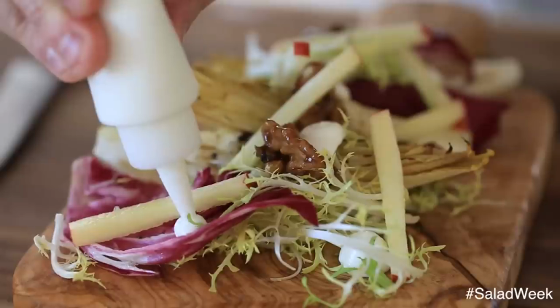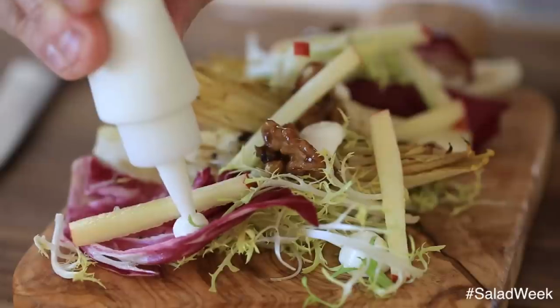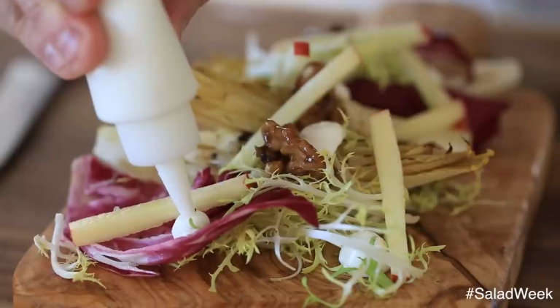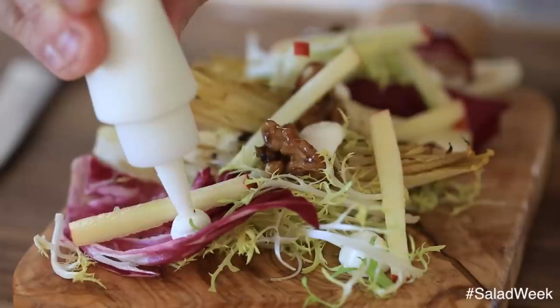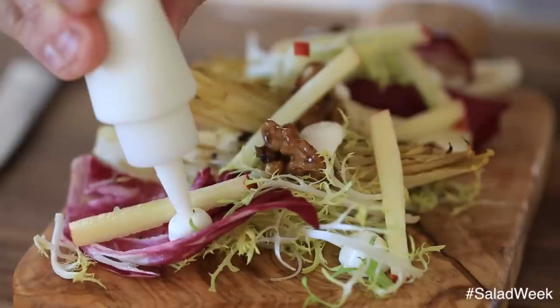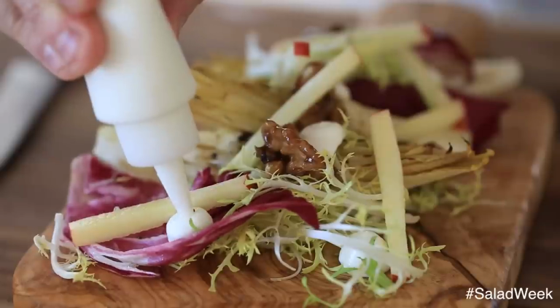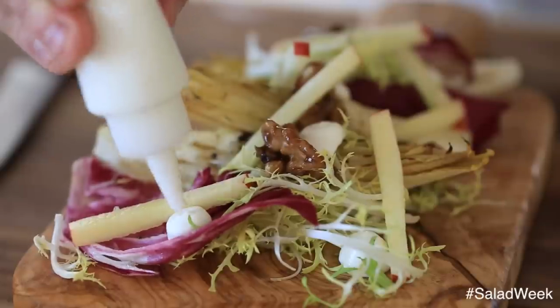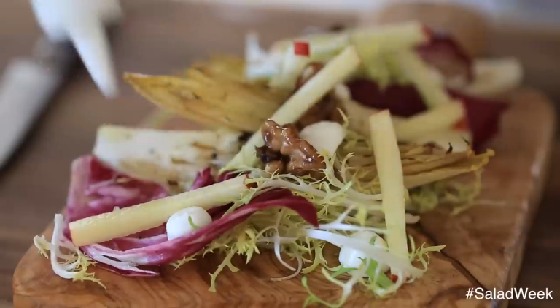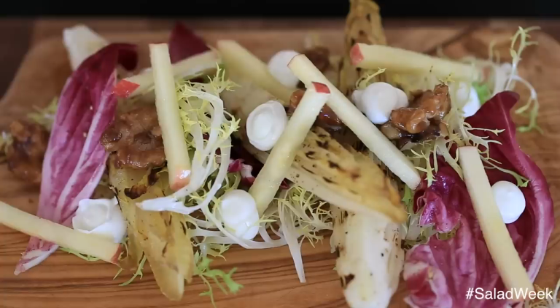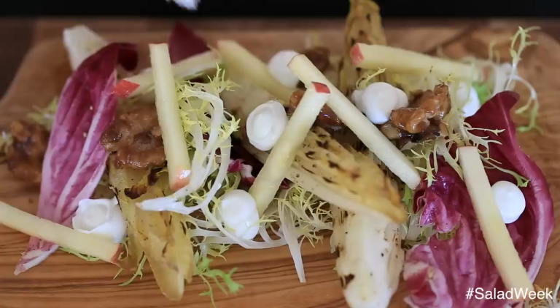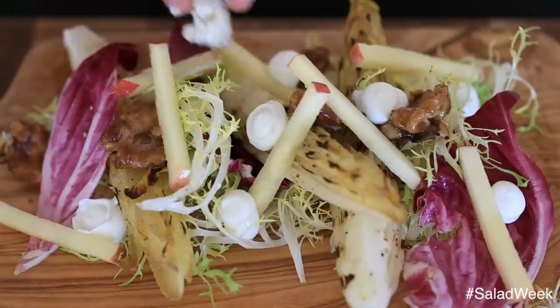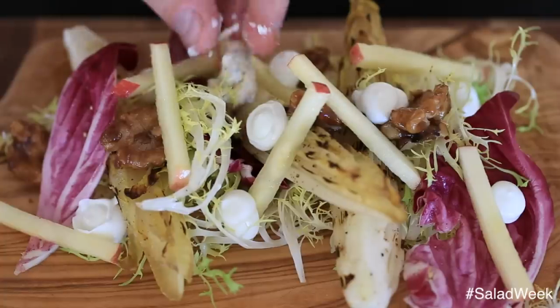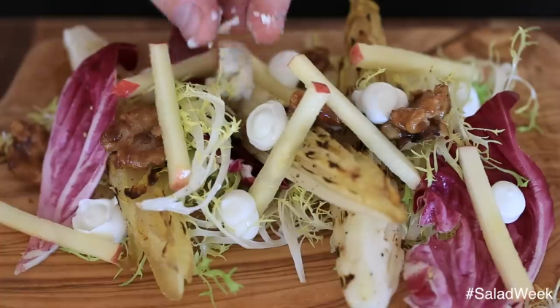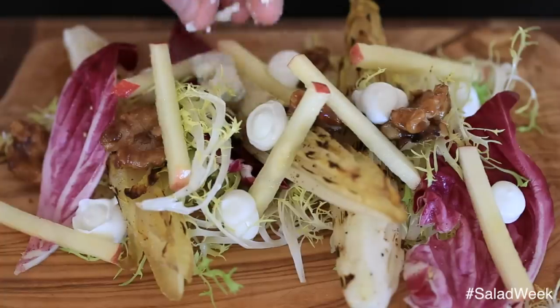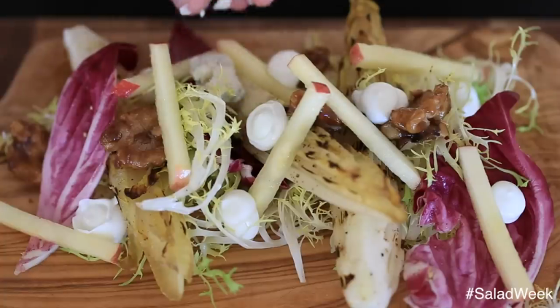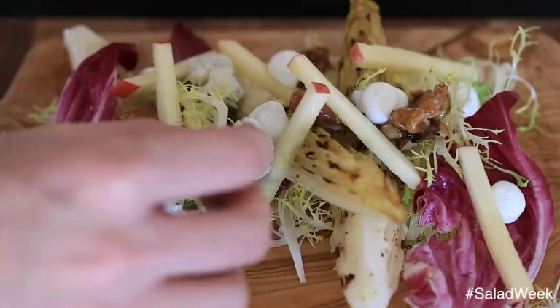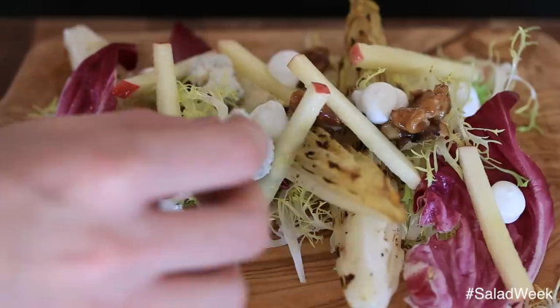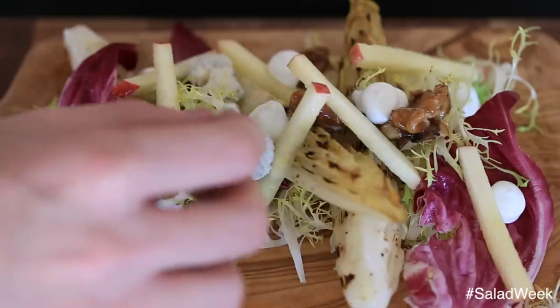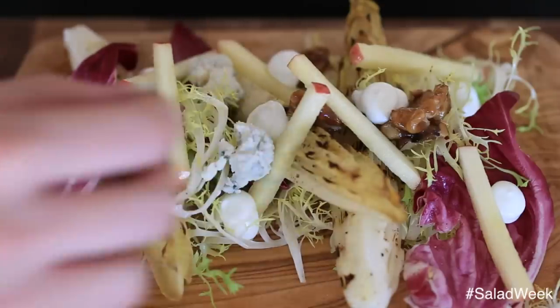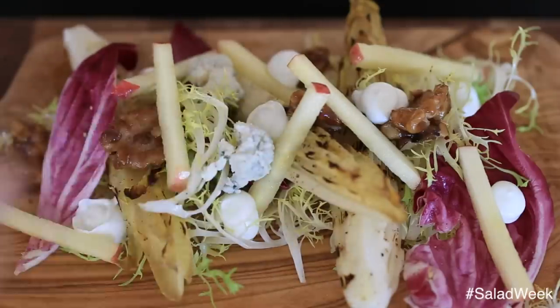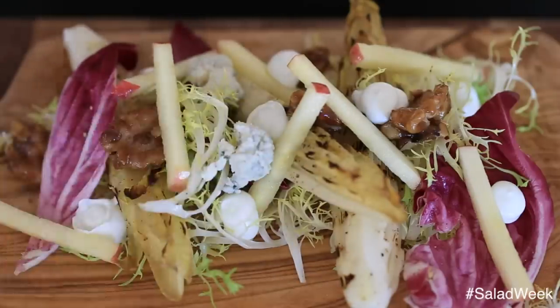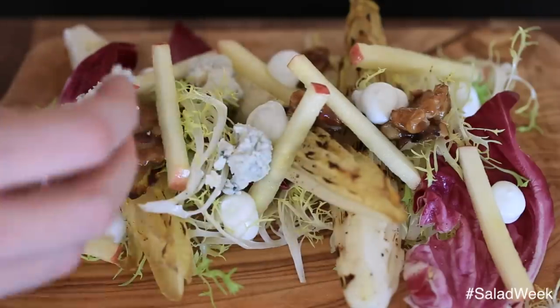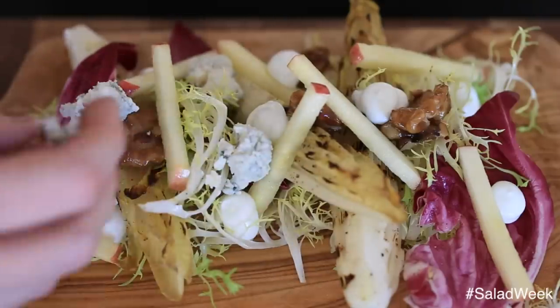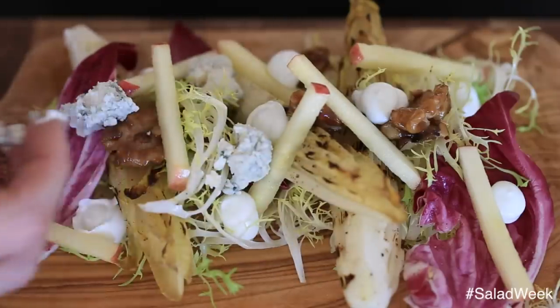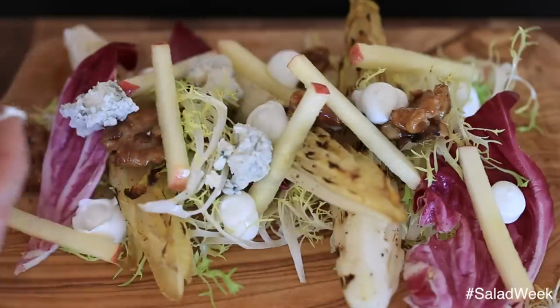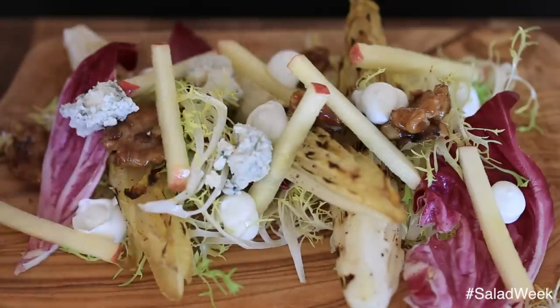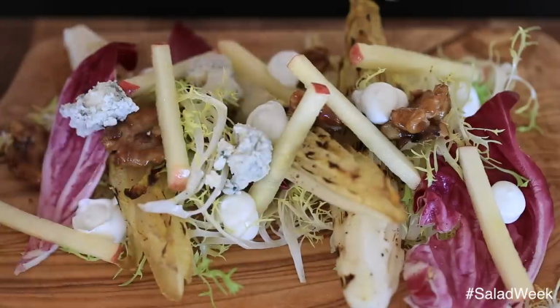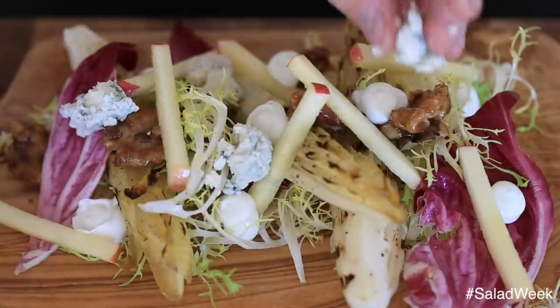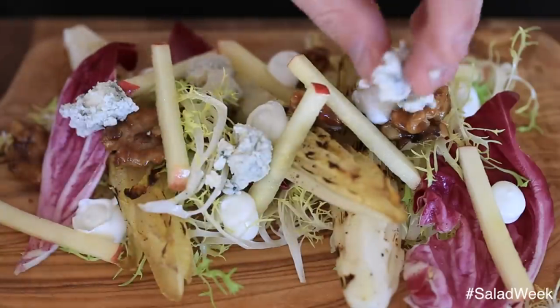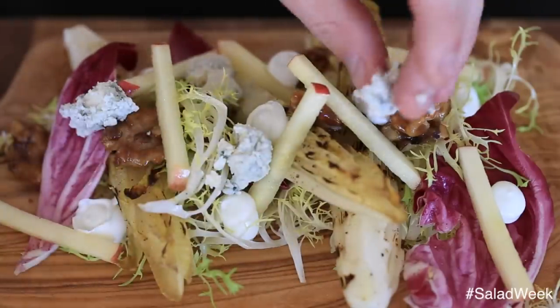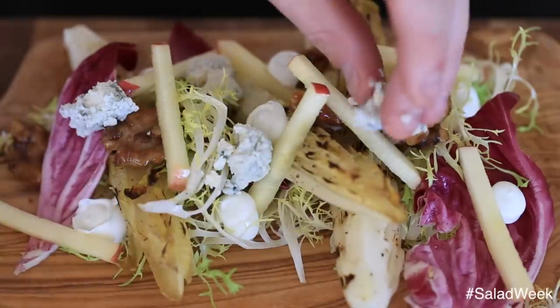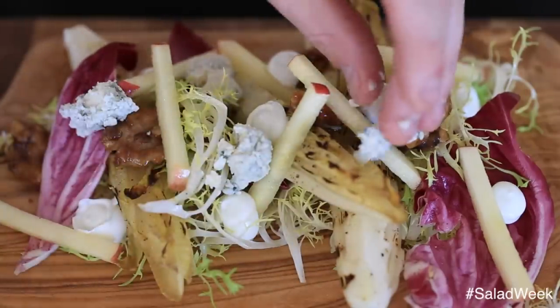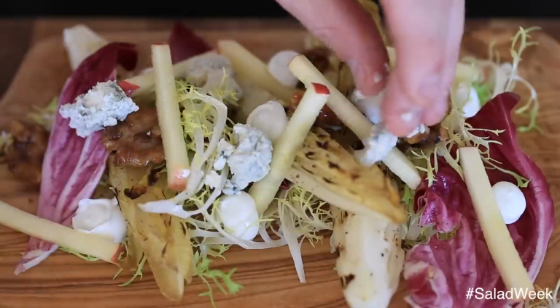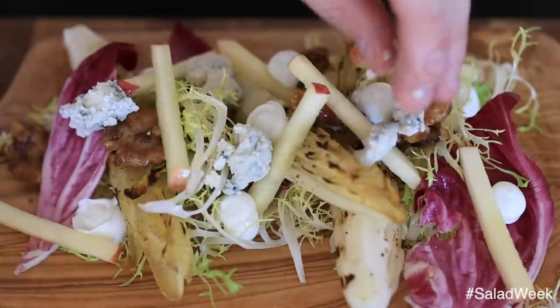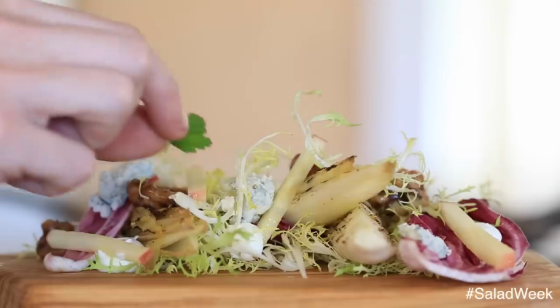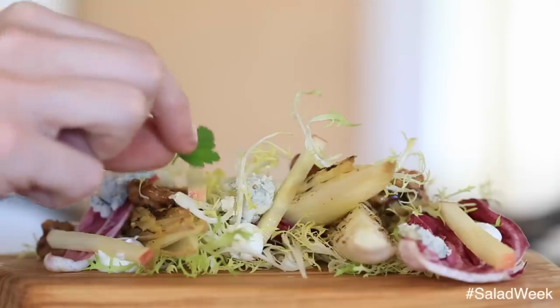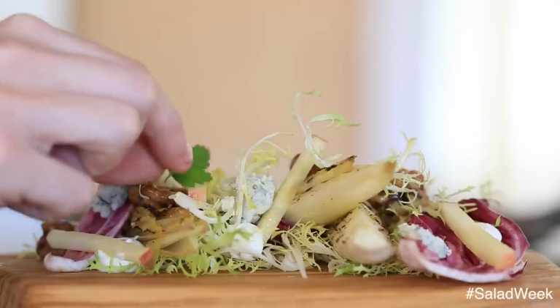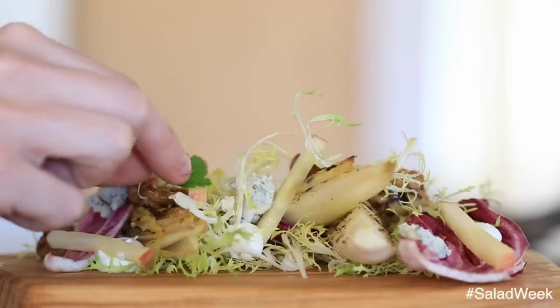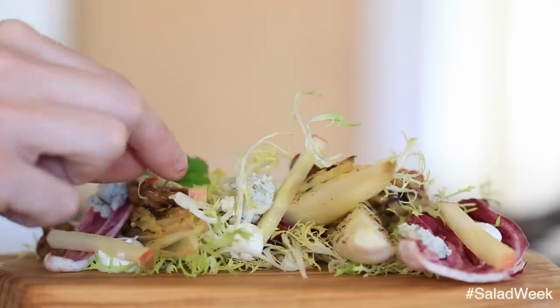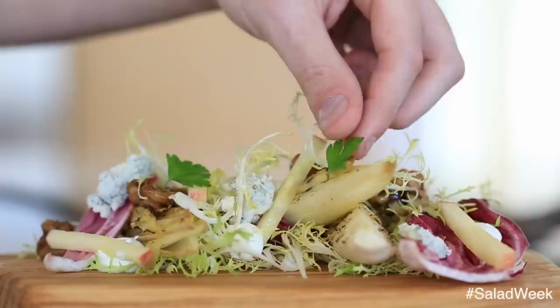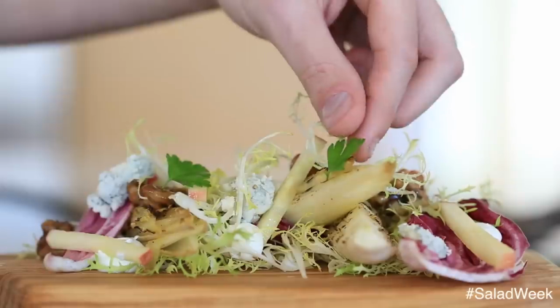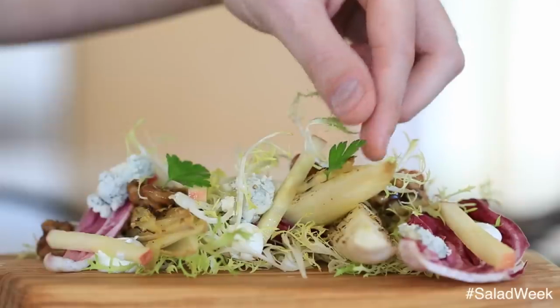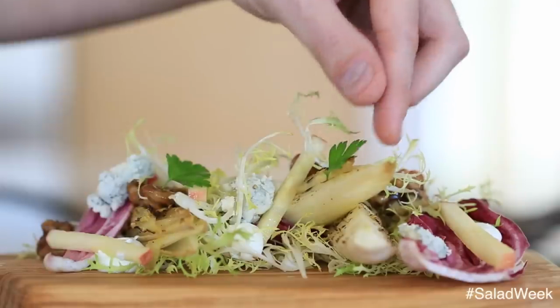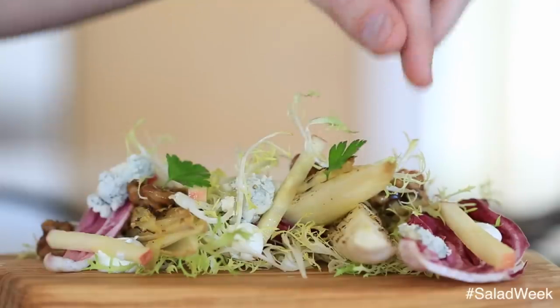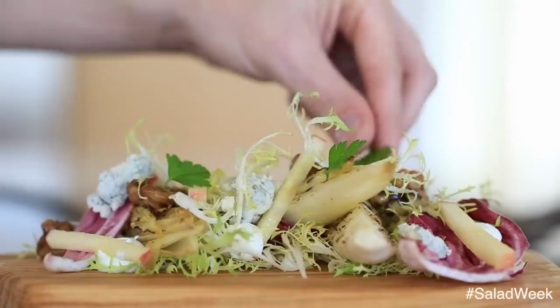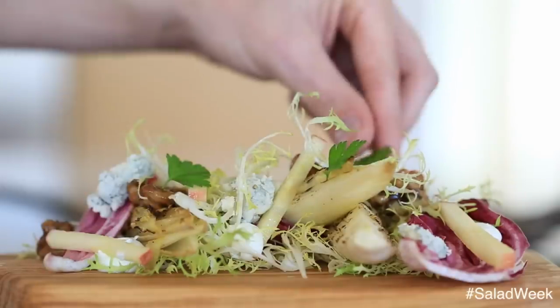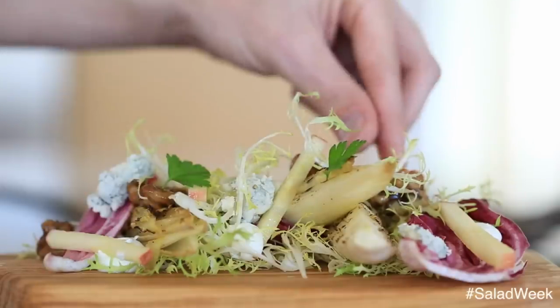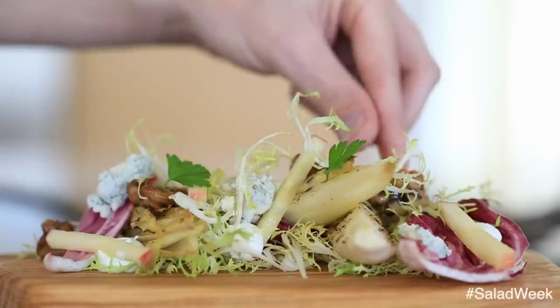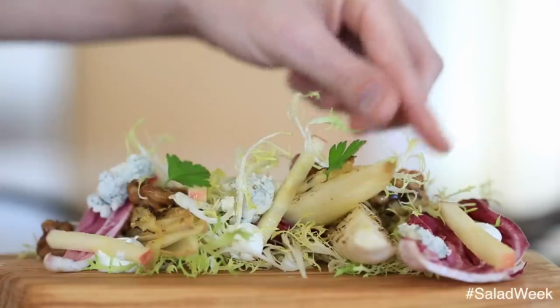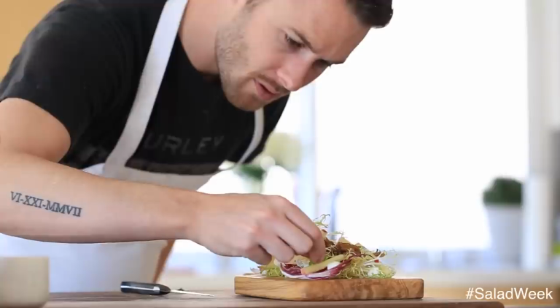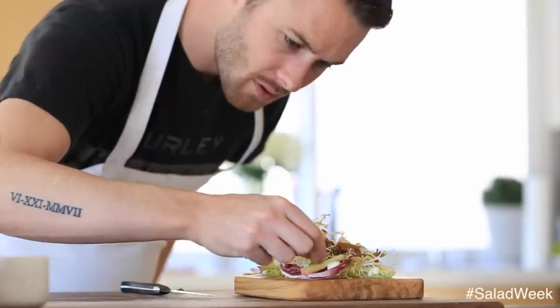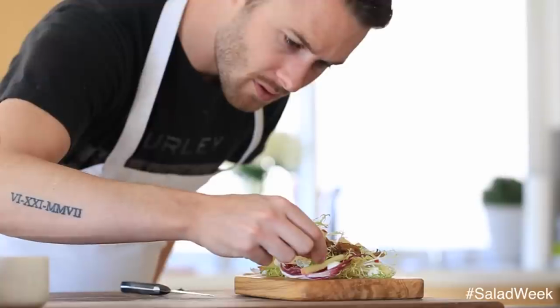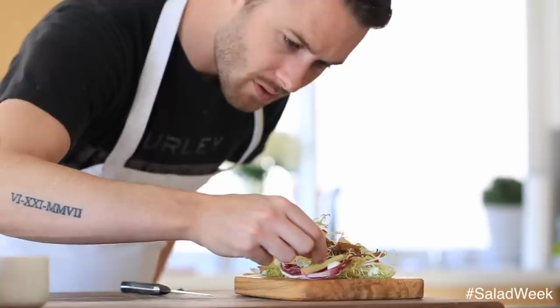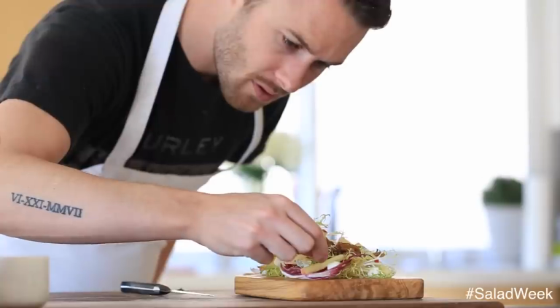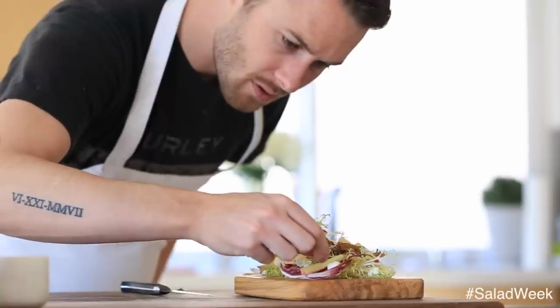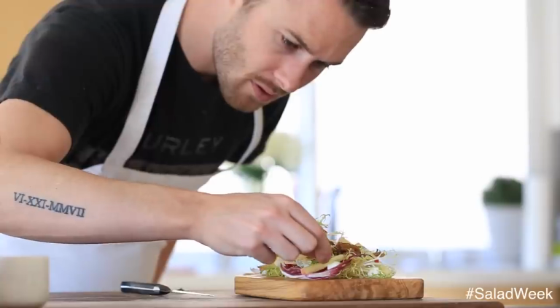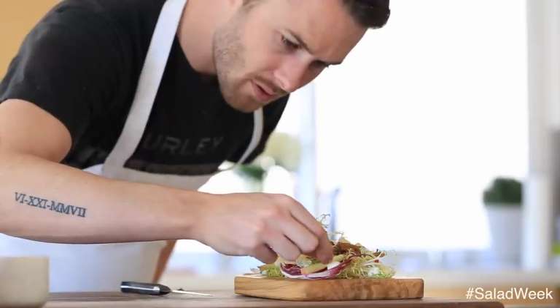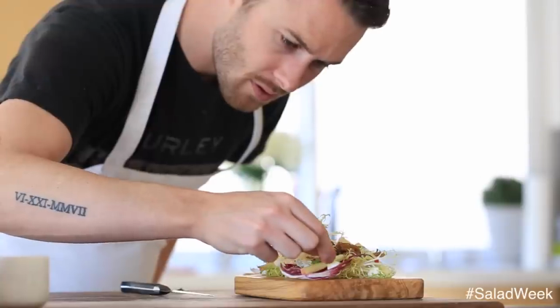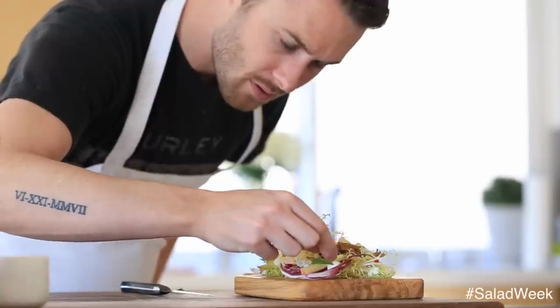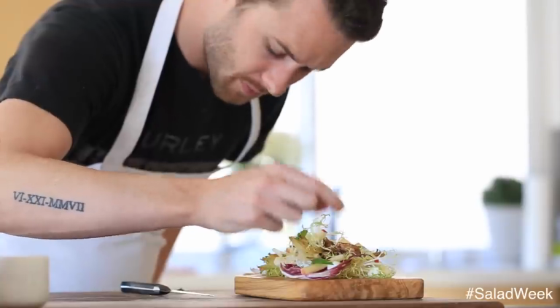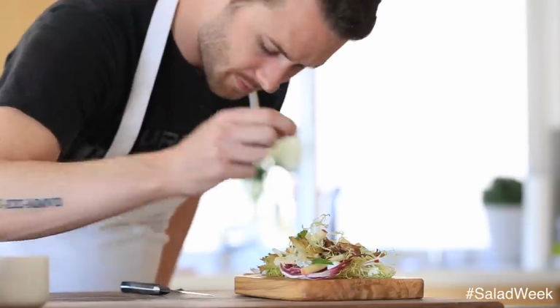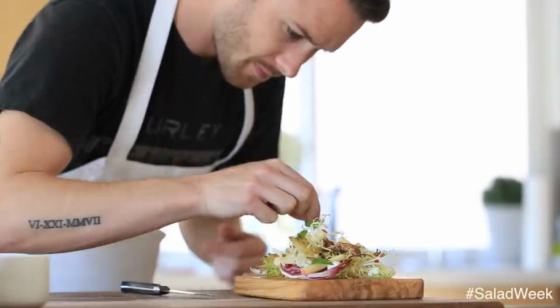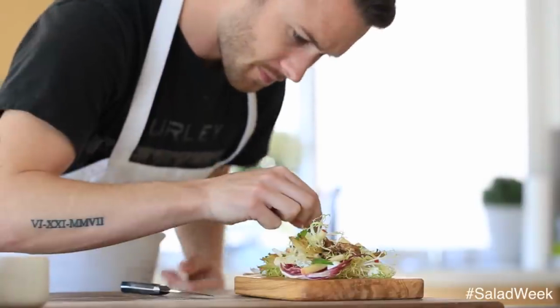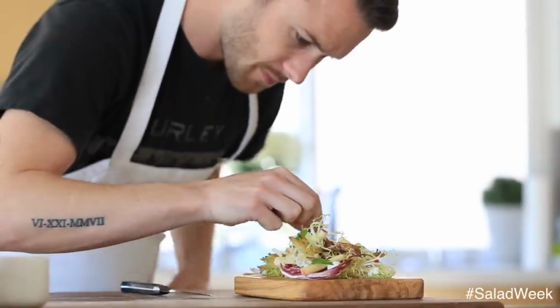And then finally, some blue cheese. And of course, I love my little mini herbs, so I'm going to garnish it with just a little bit of parsley.